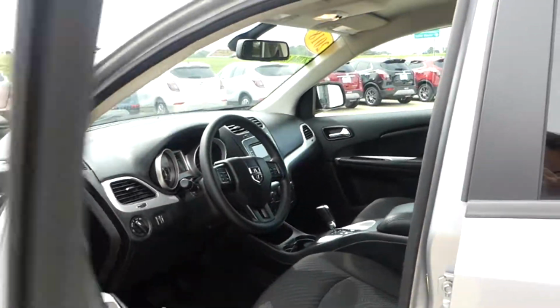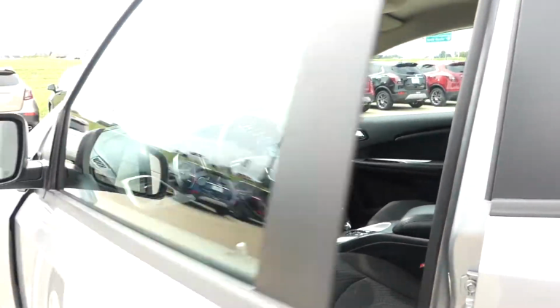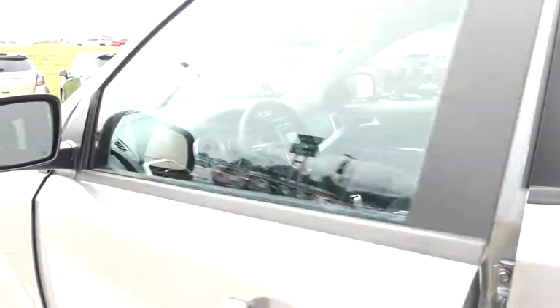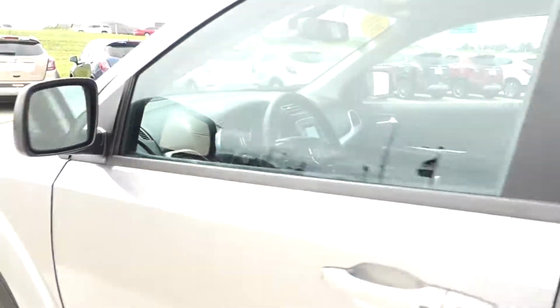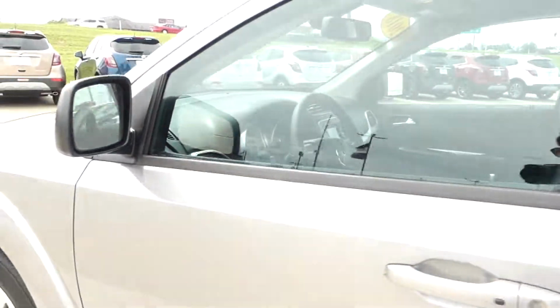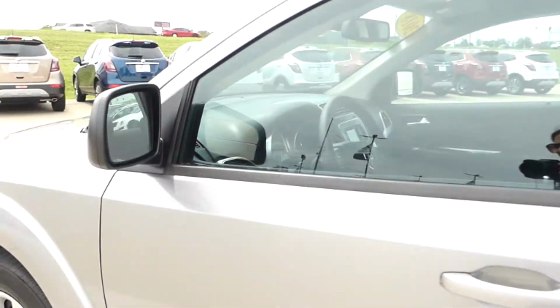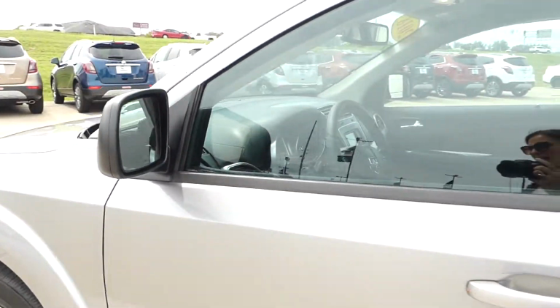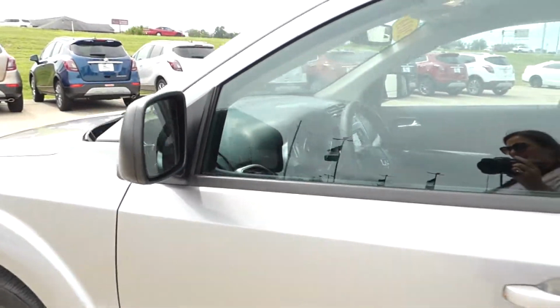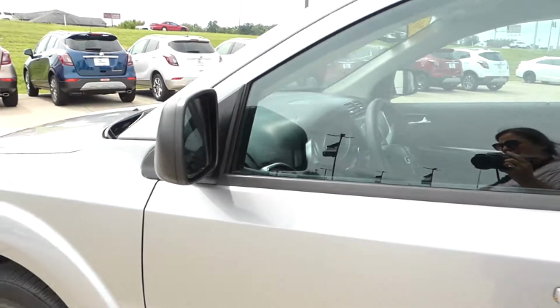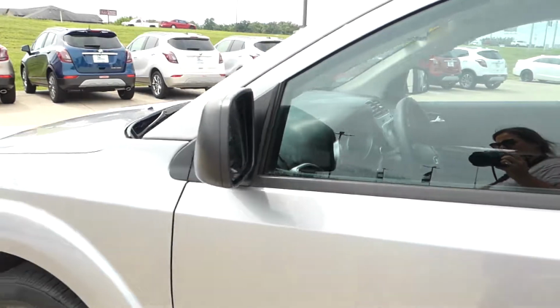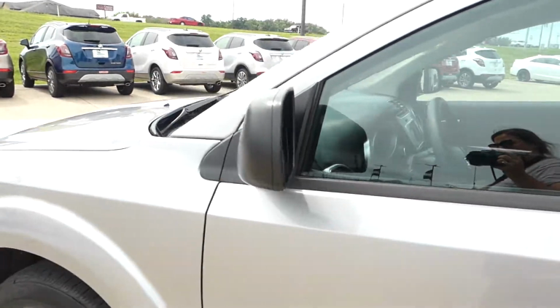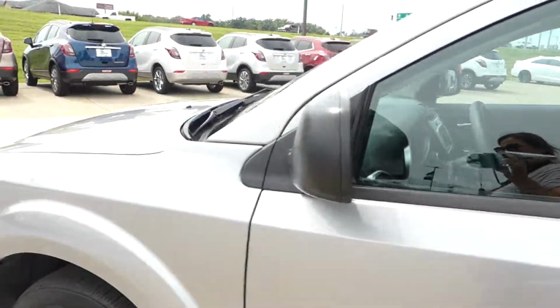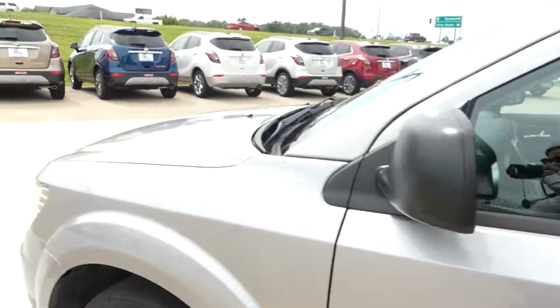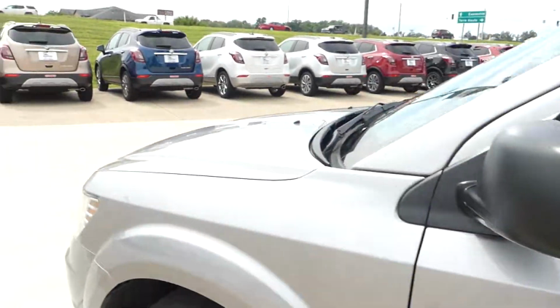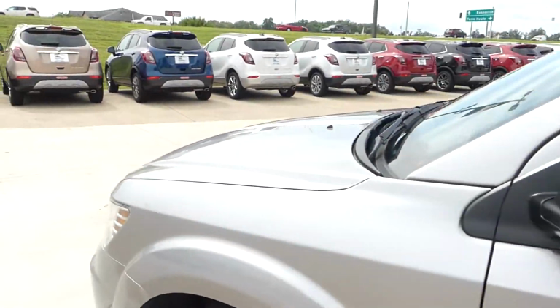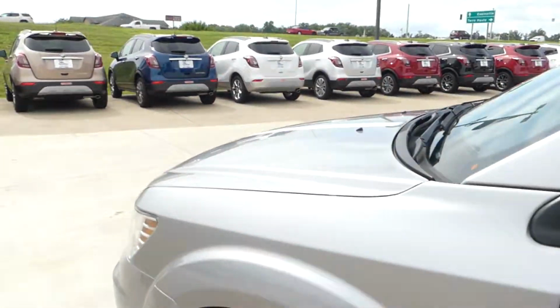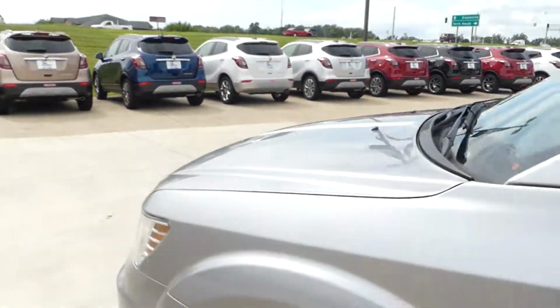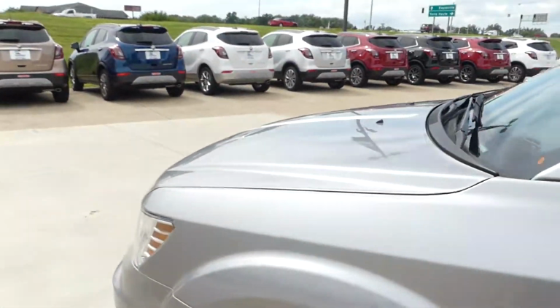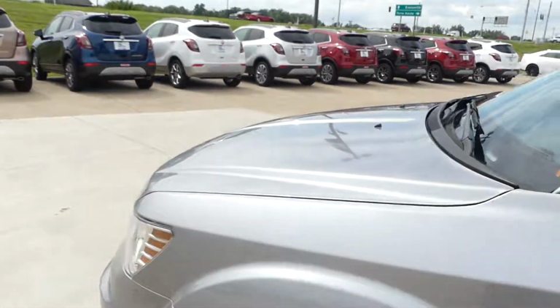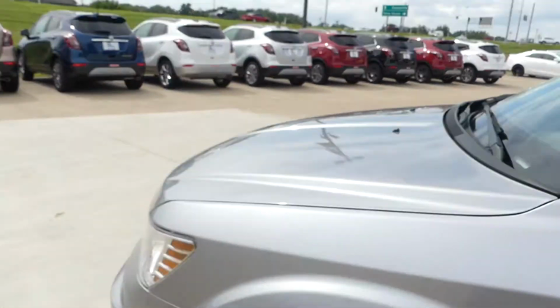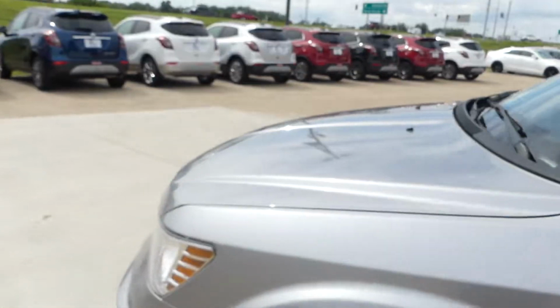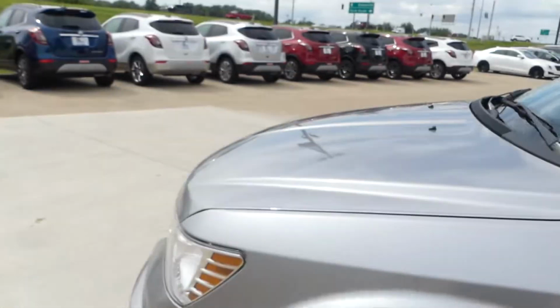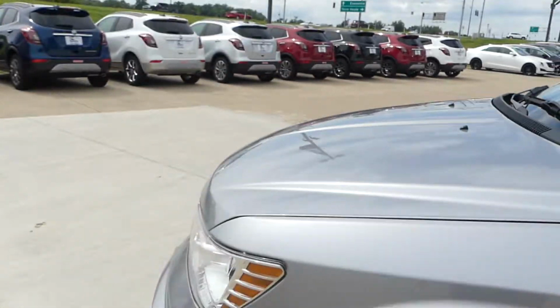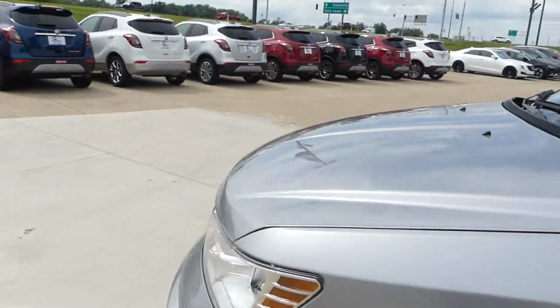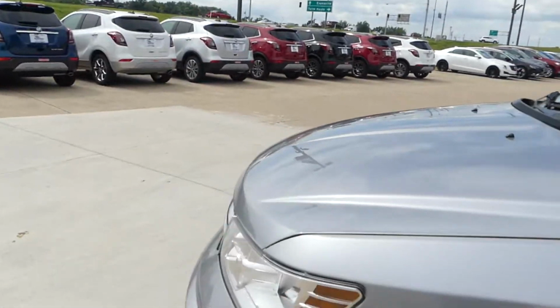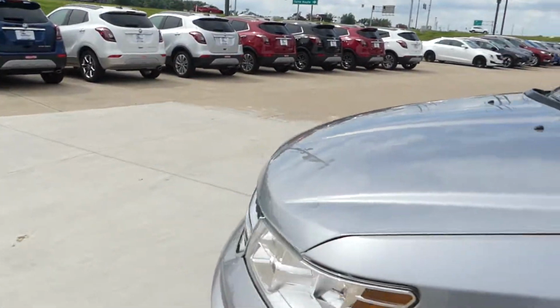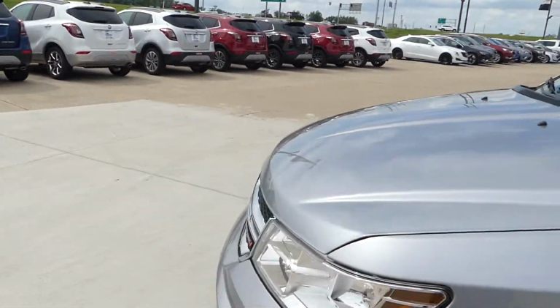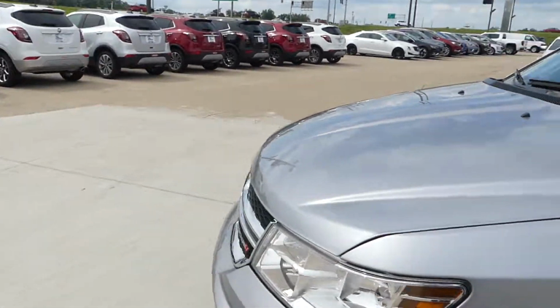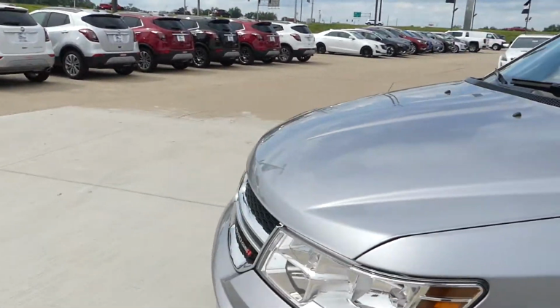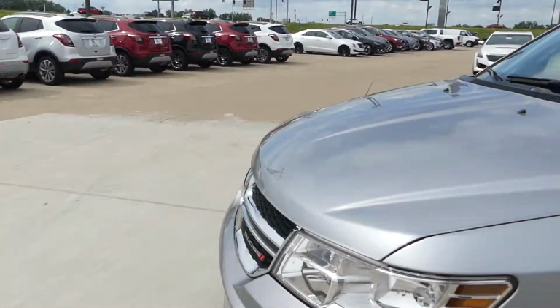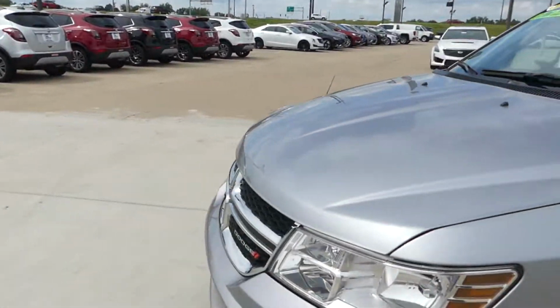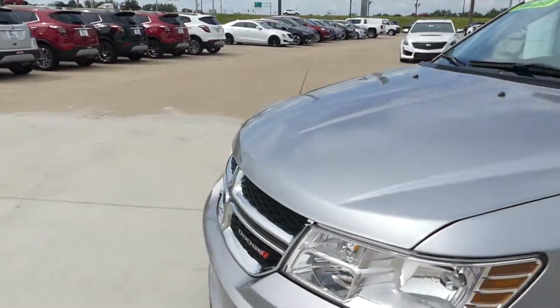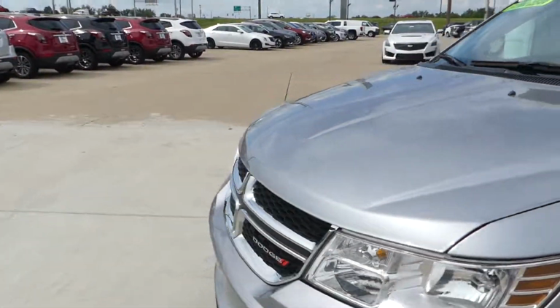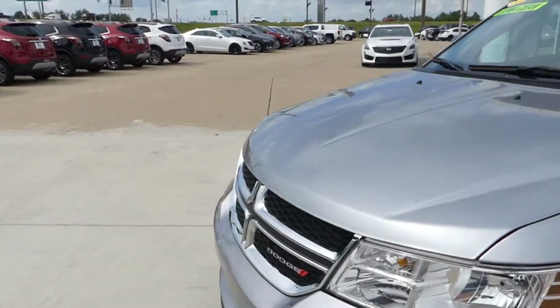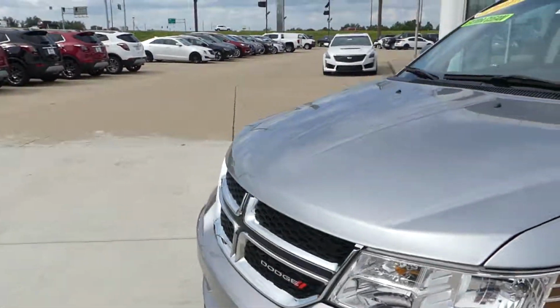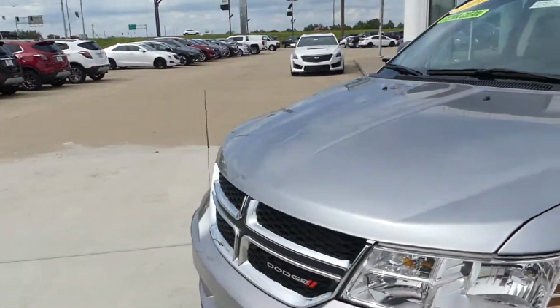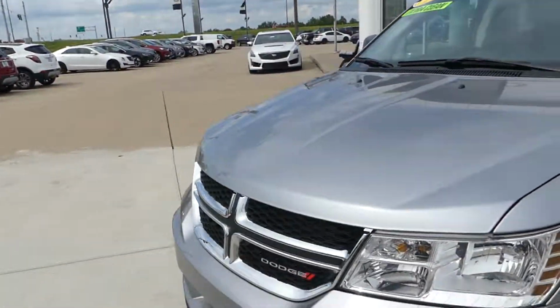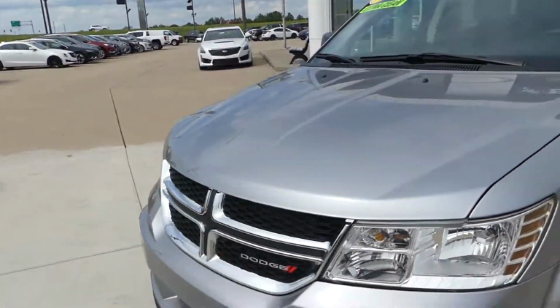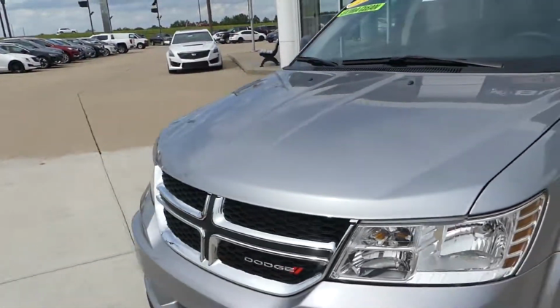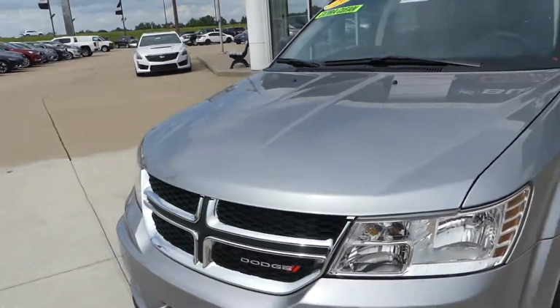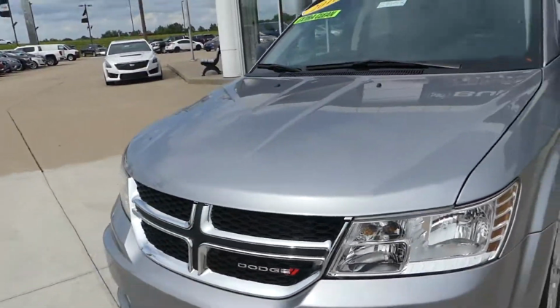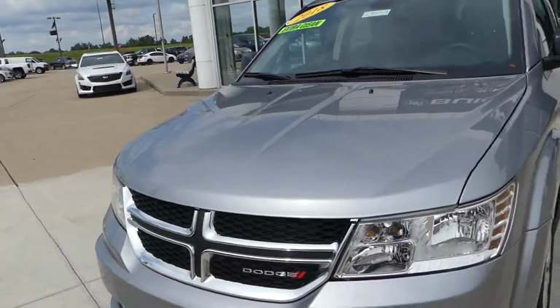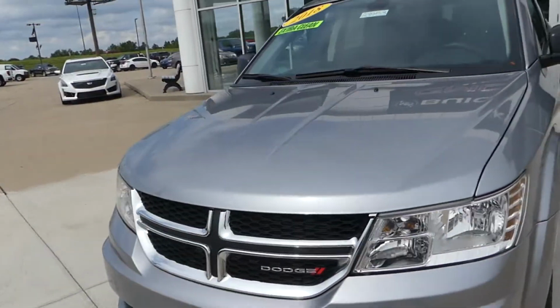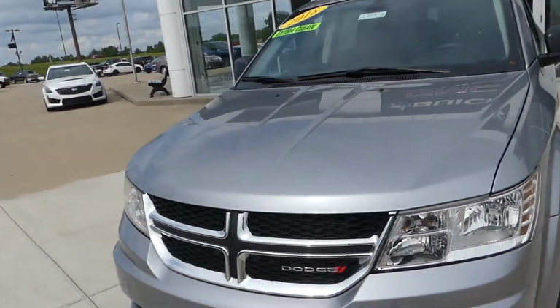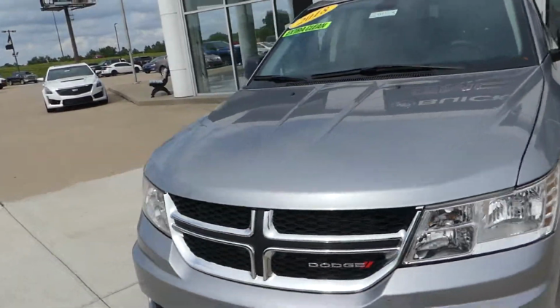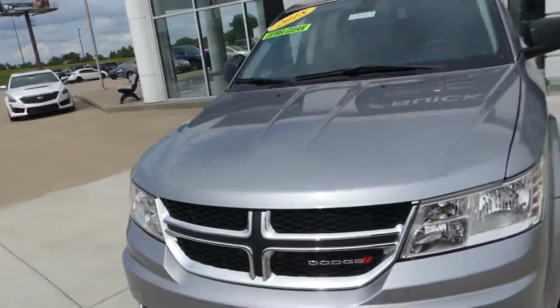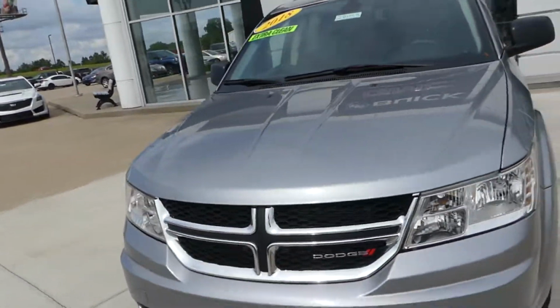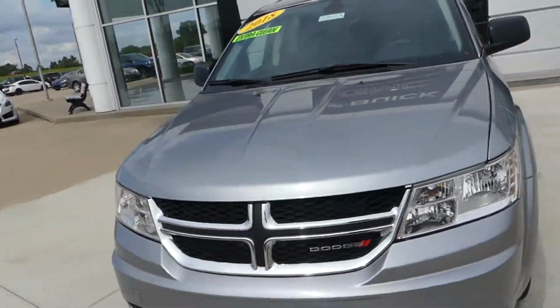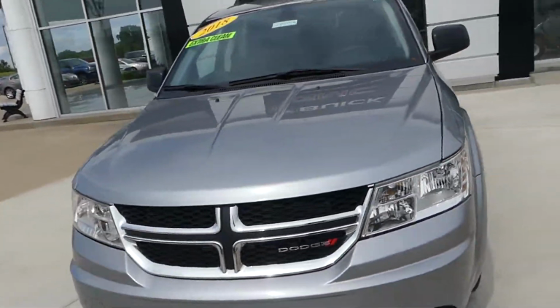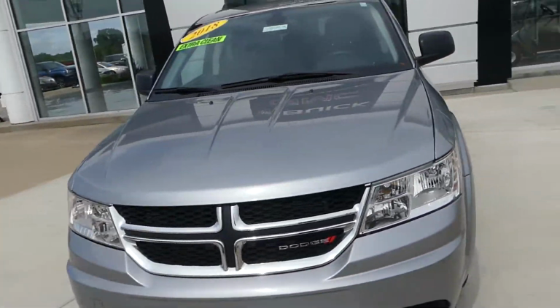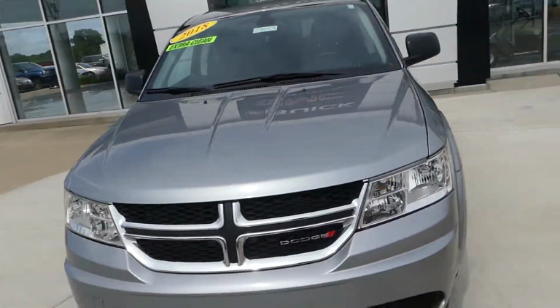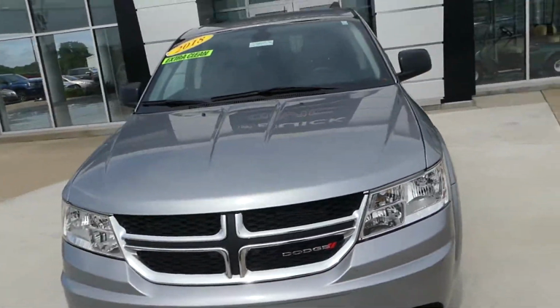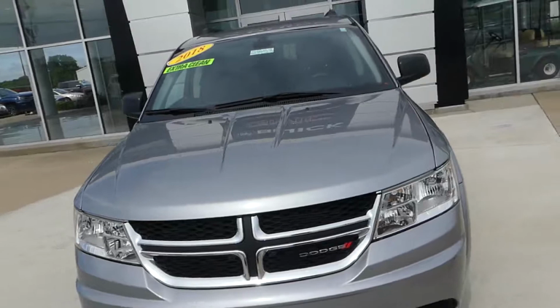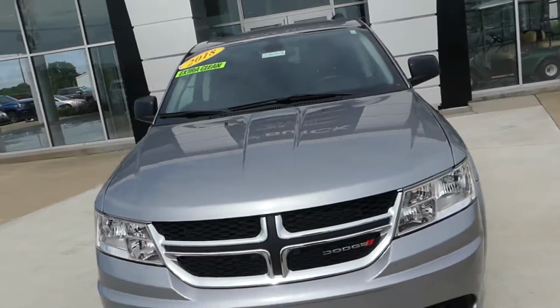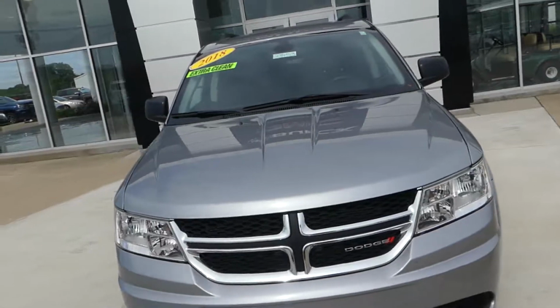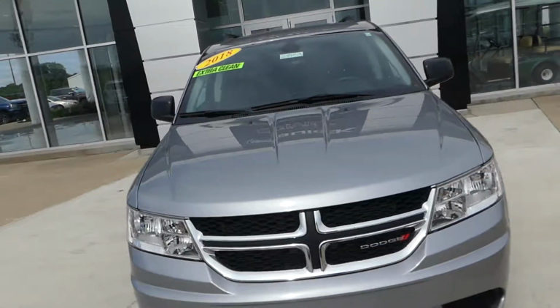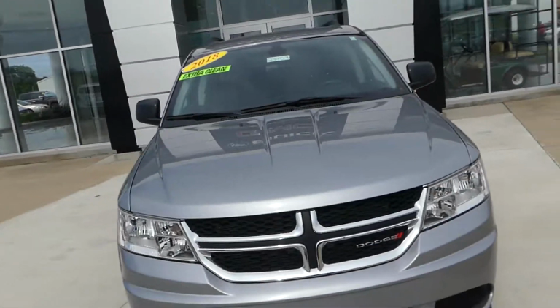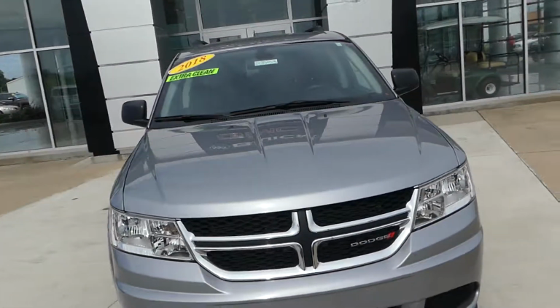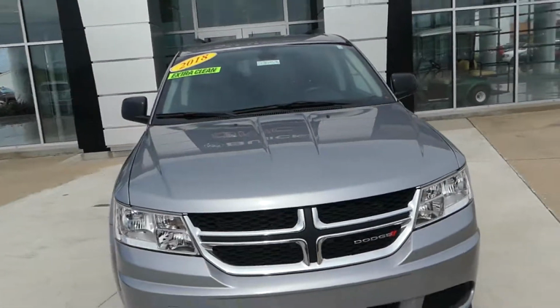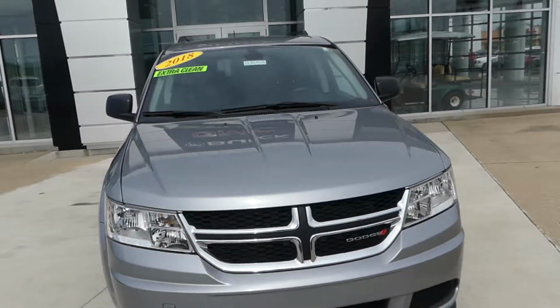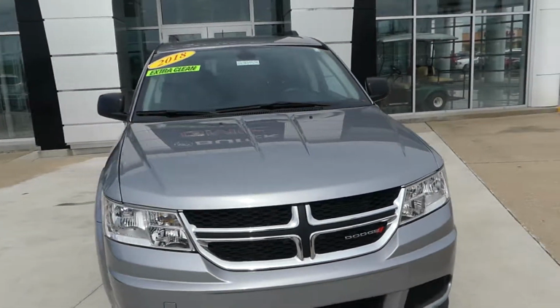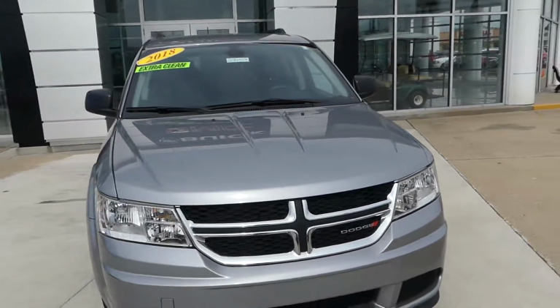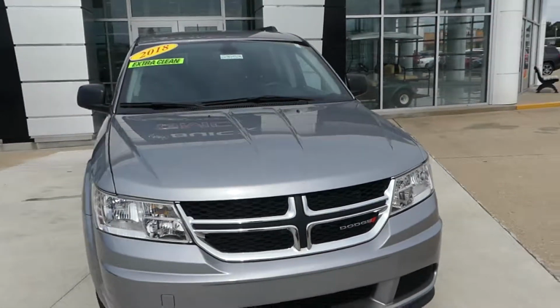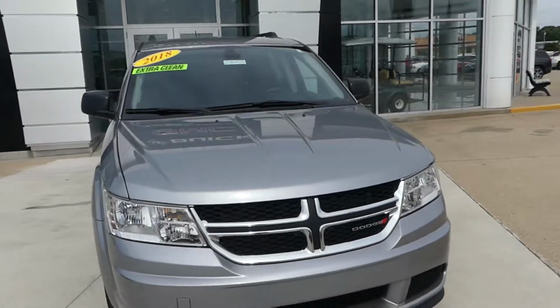Gorgeous metallic exterior, finished off with the black grille and the famous Dodge logo.